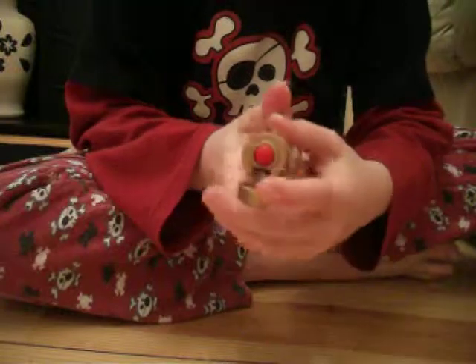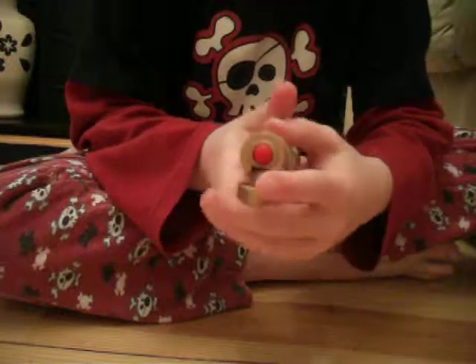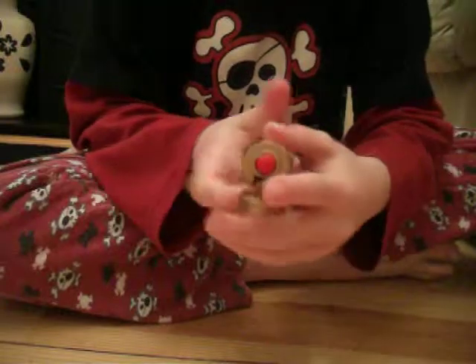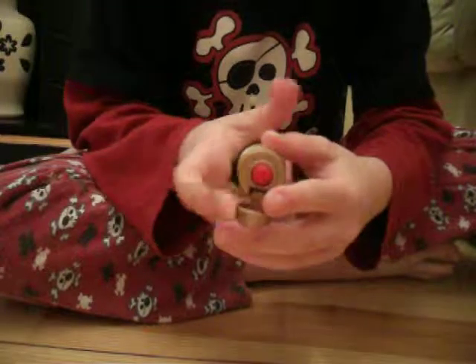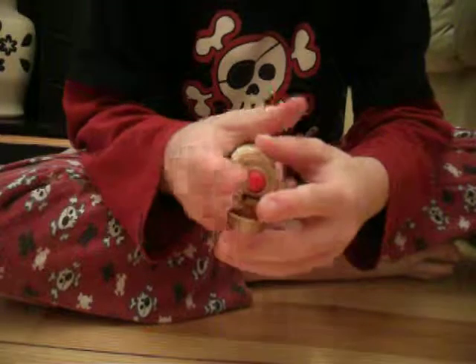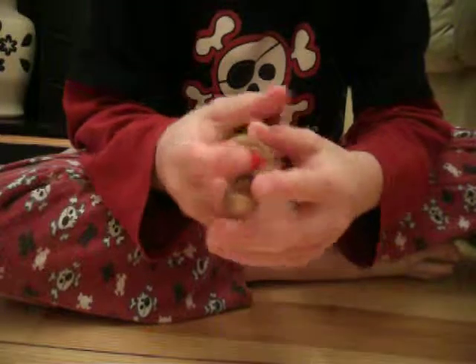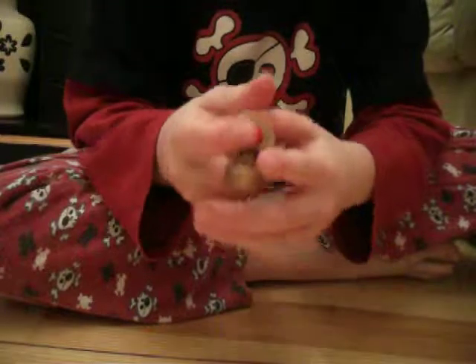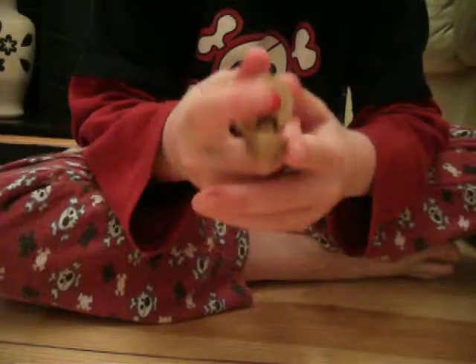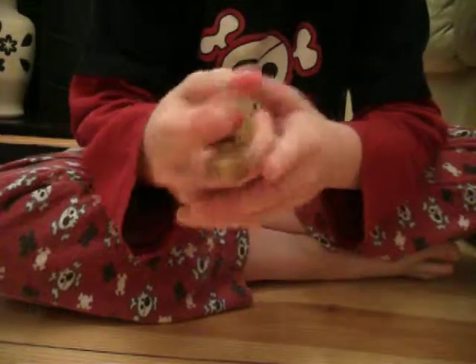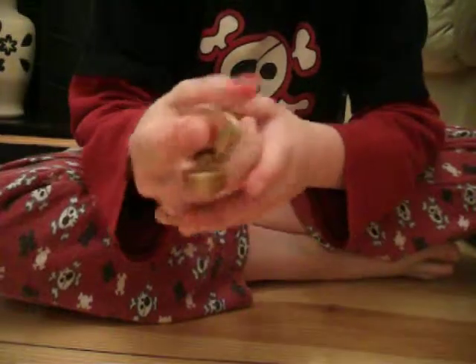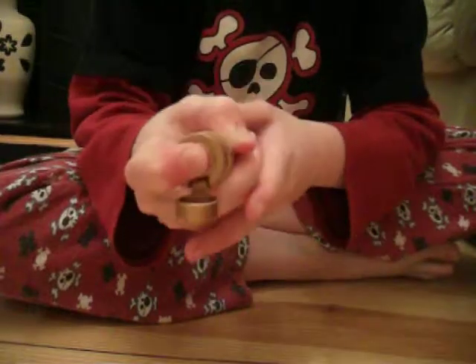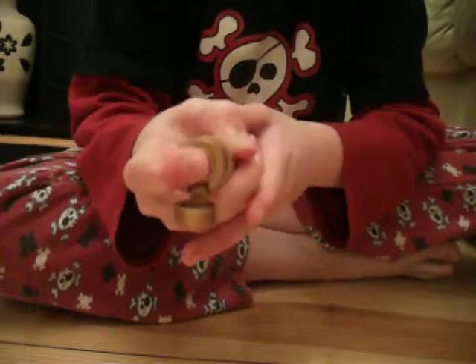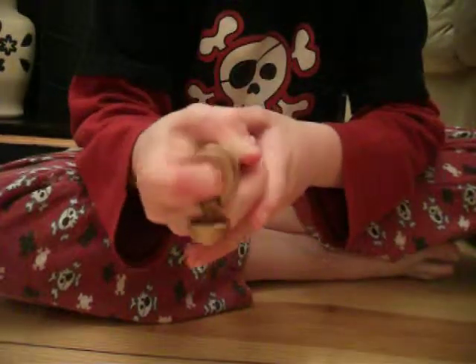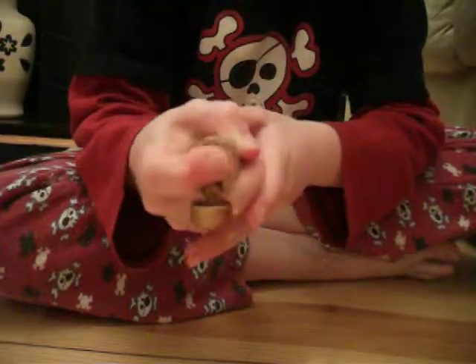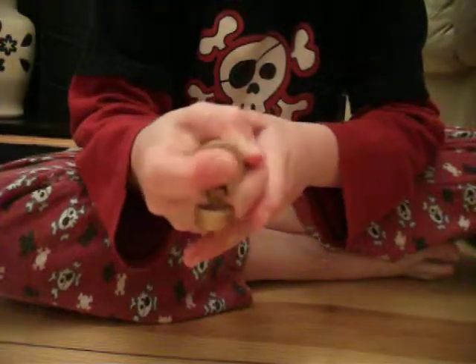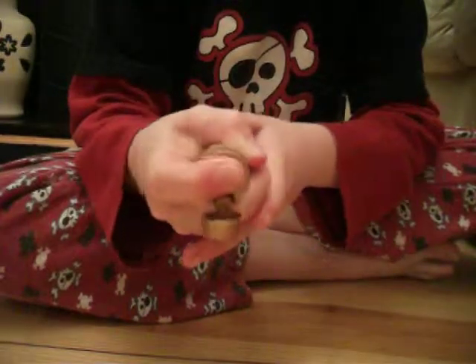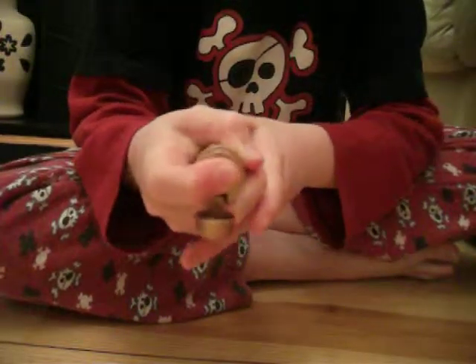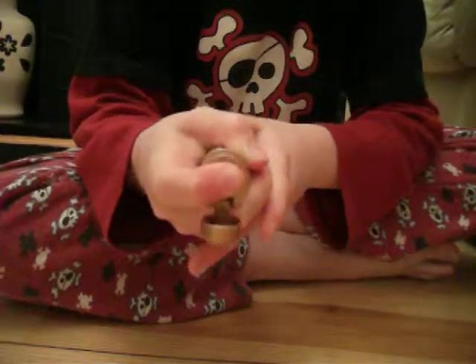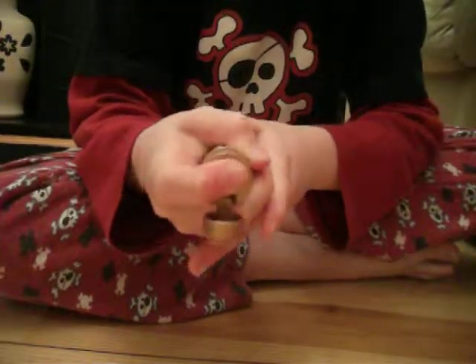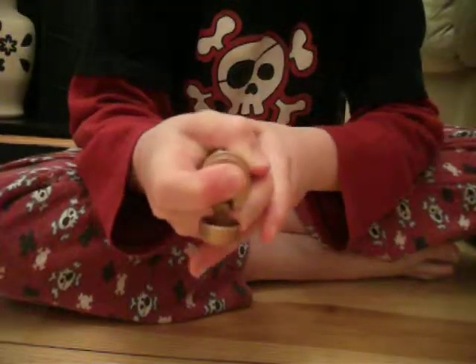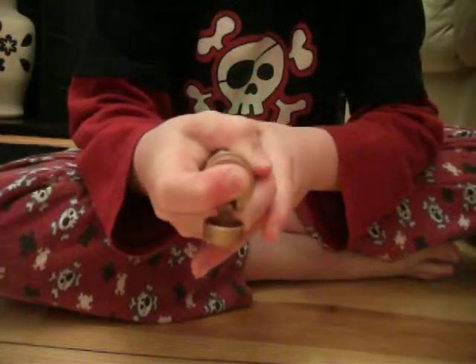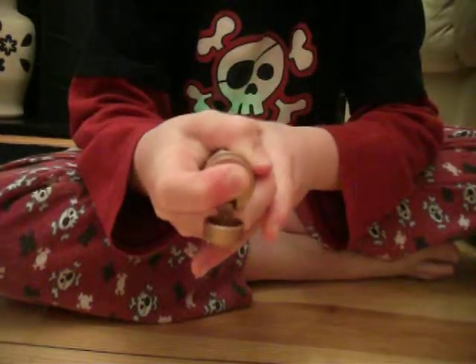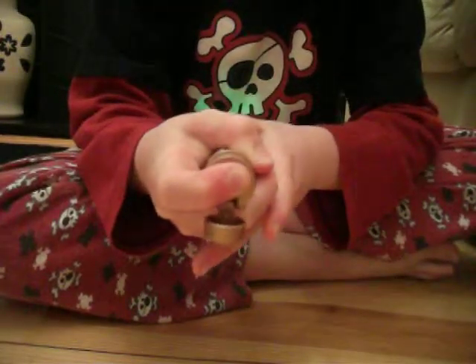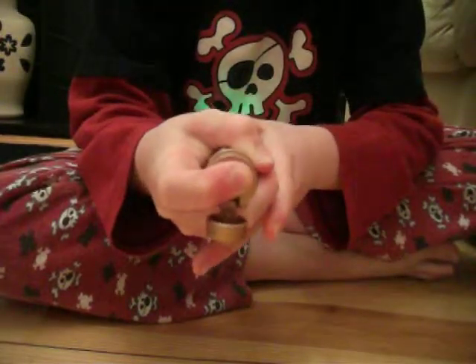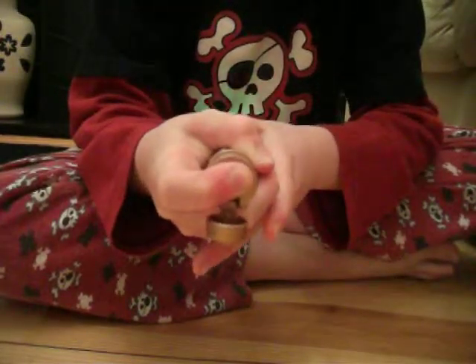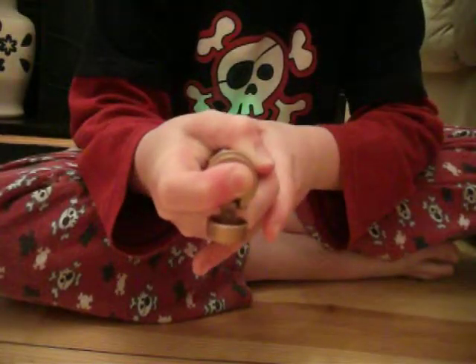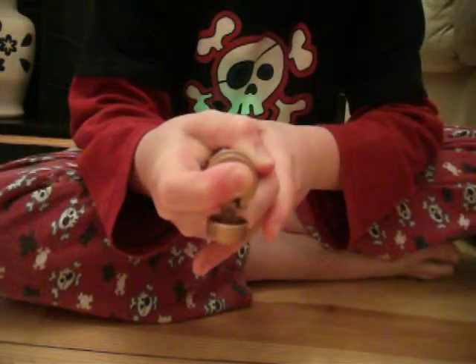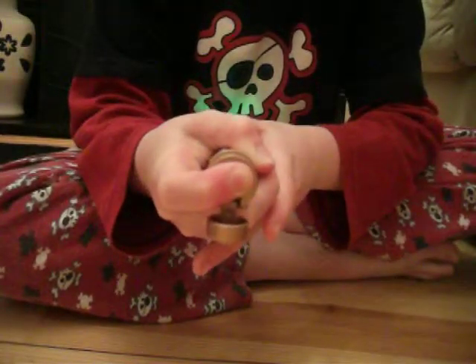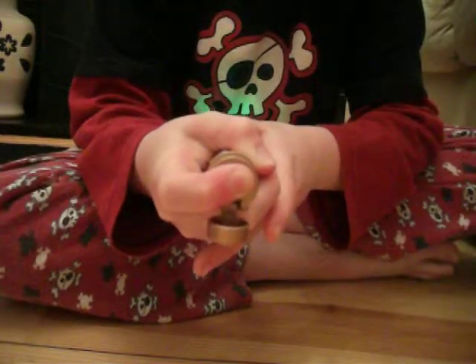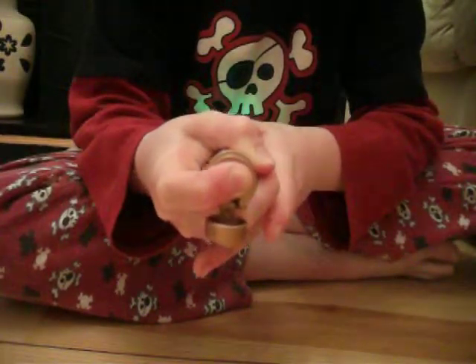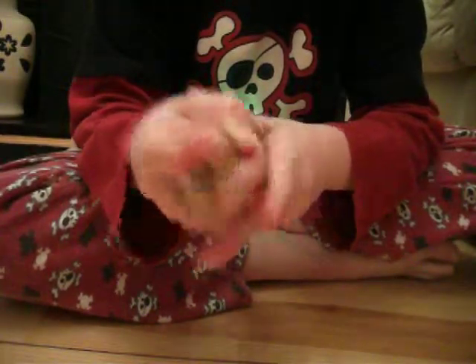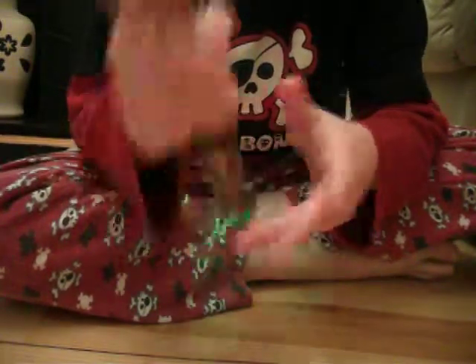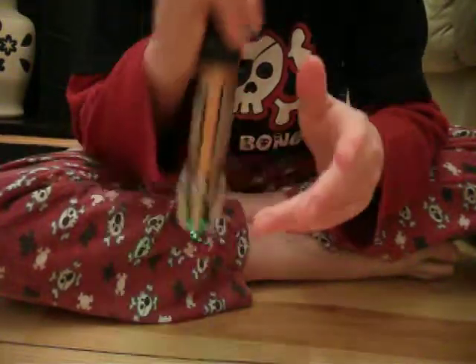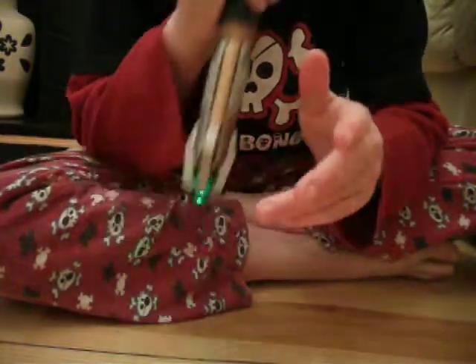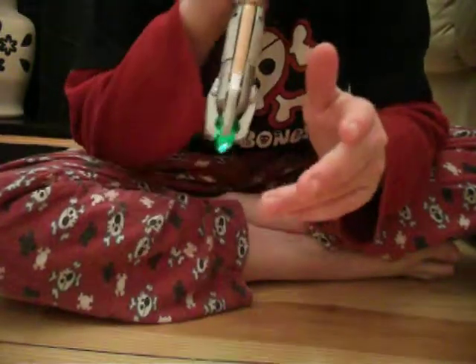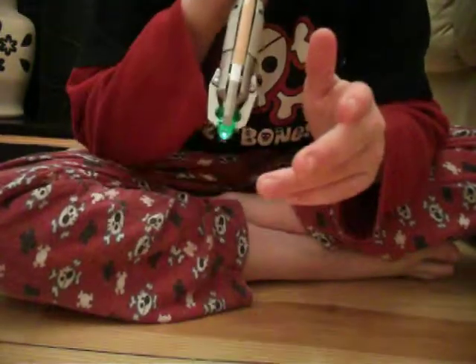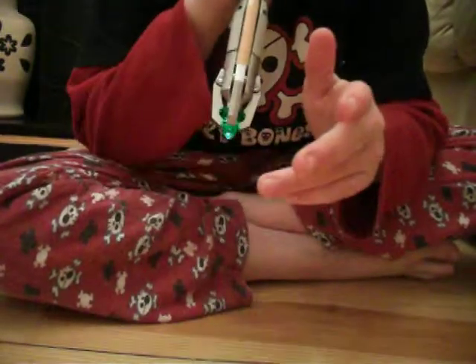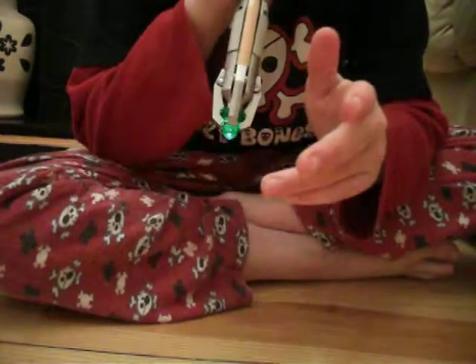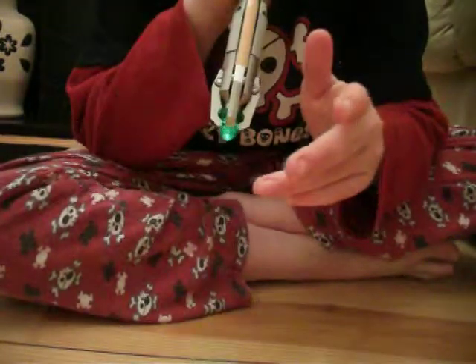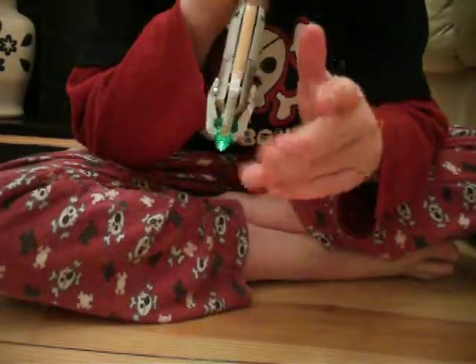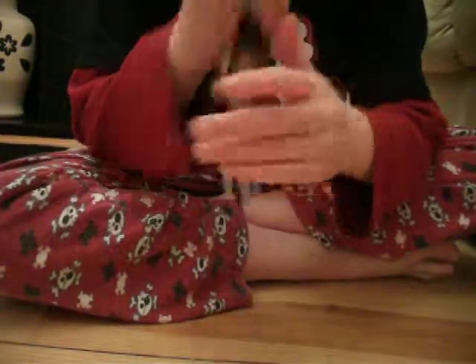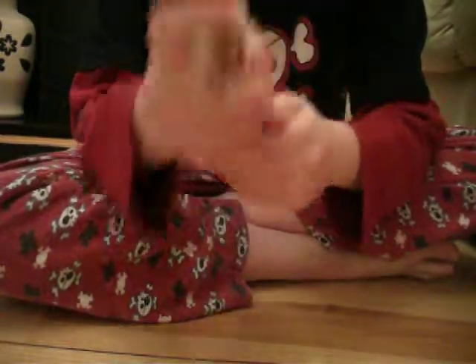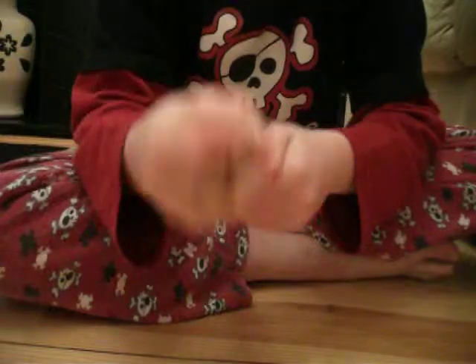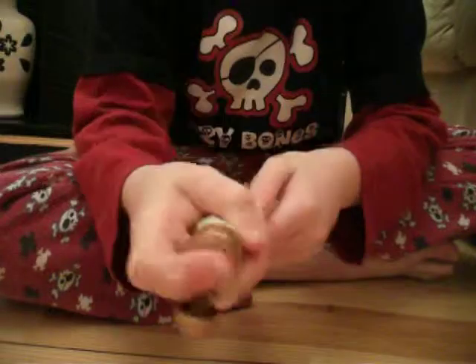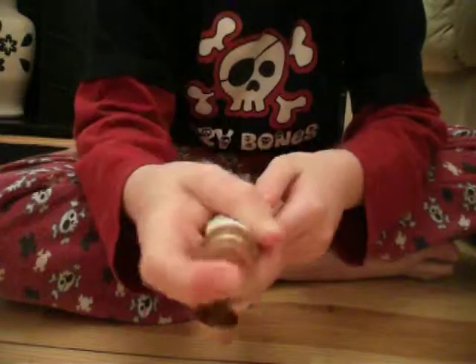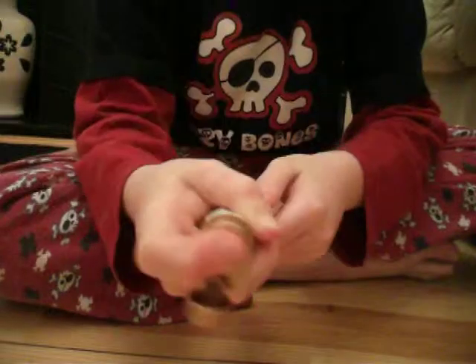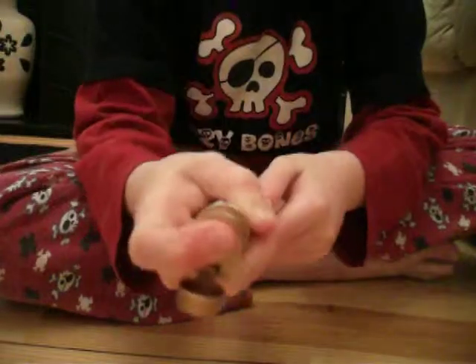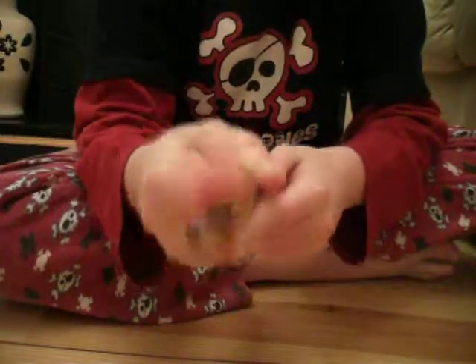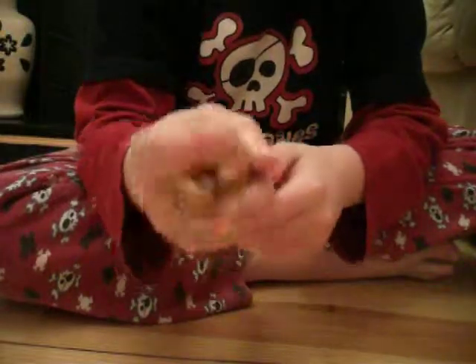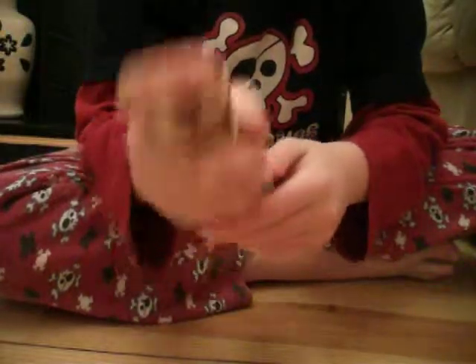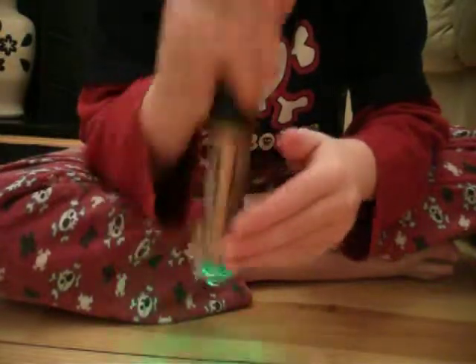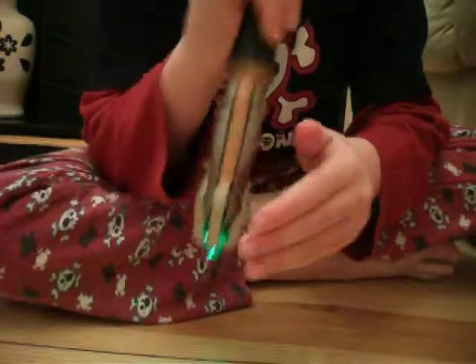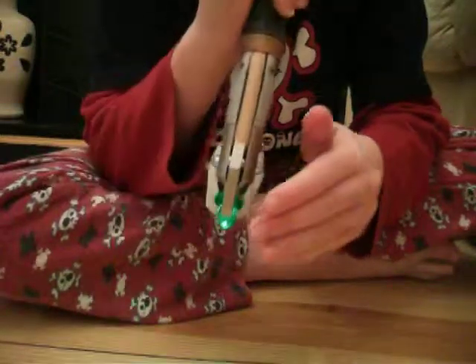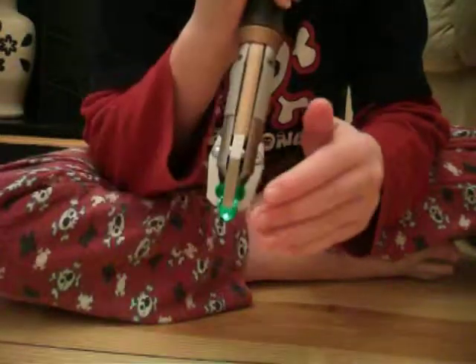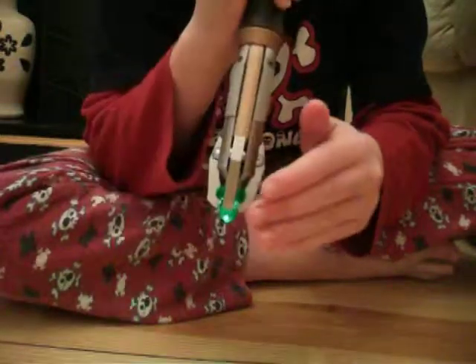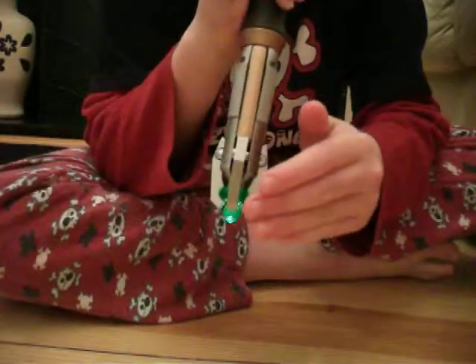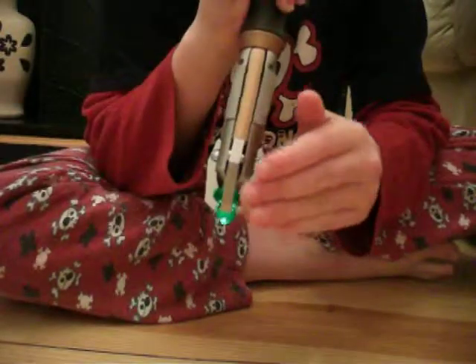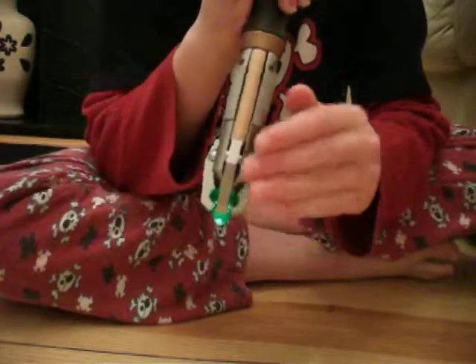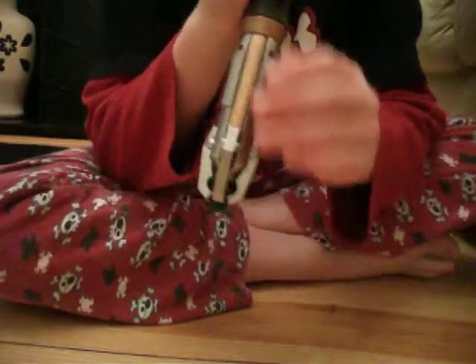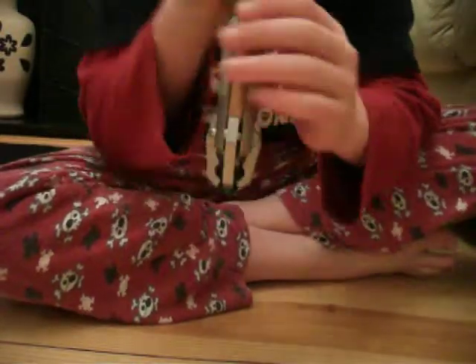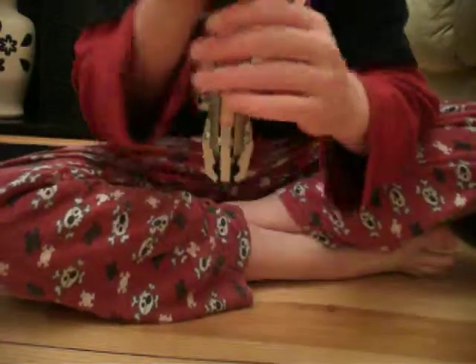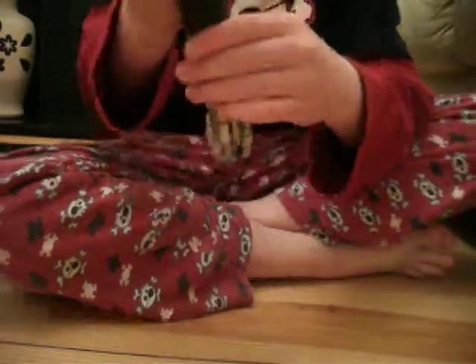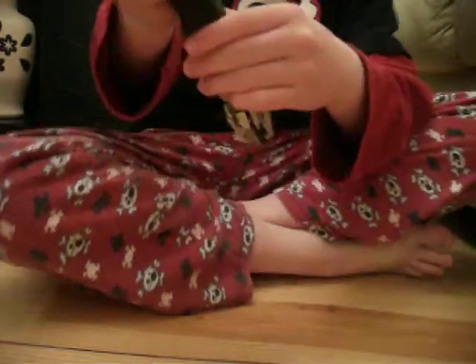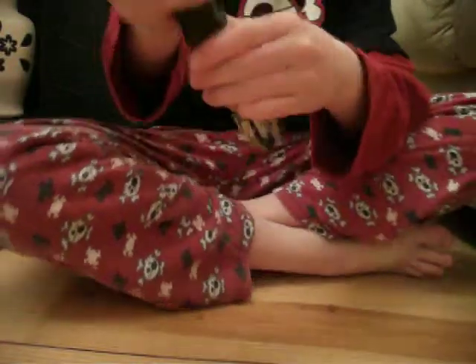There's a red button — you go one, two, three, four. If you go one, two, three, right?